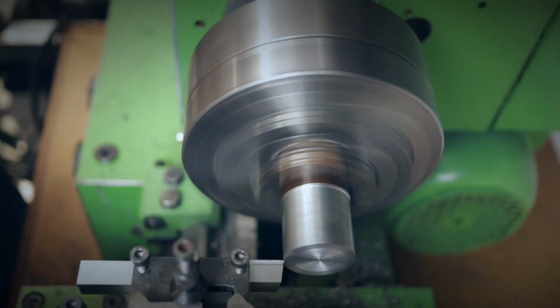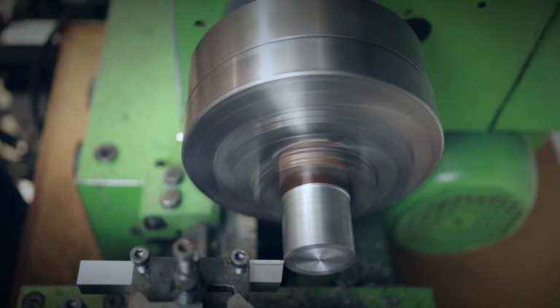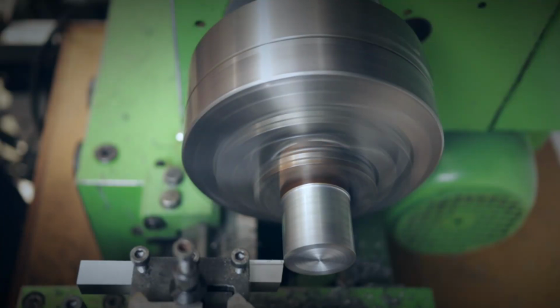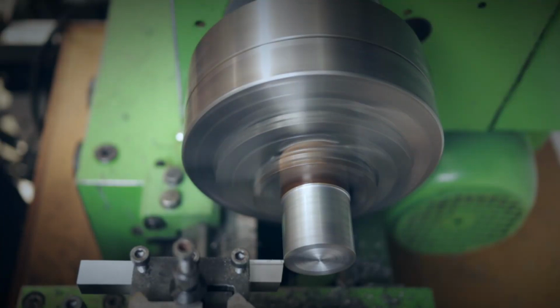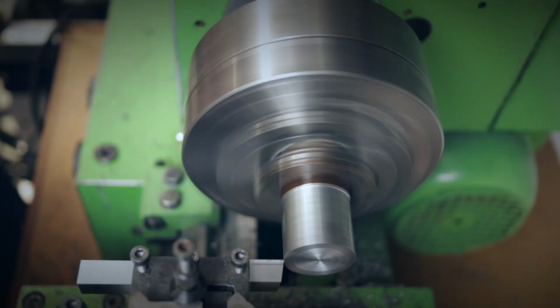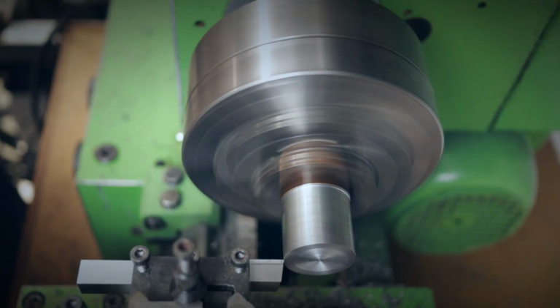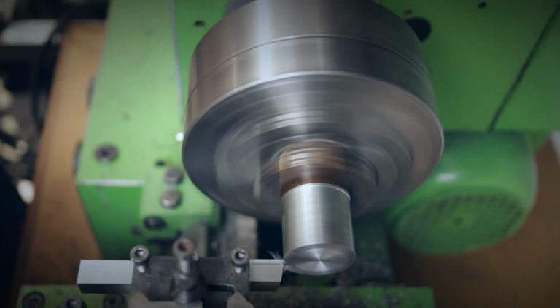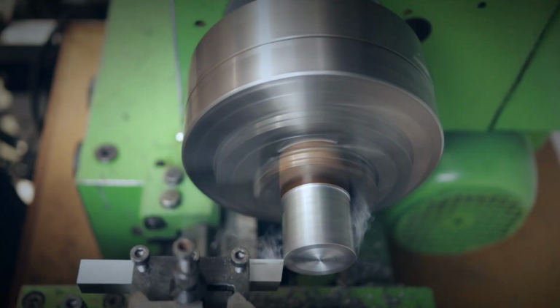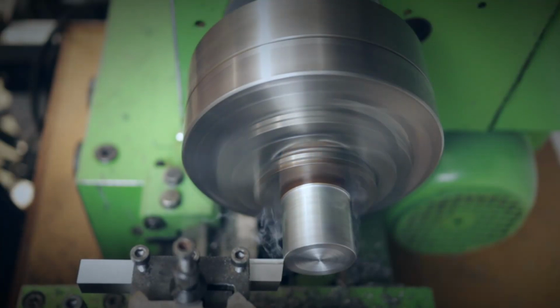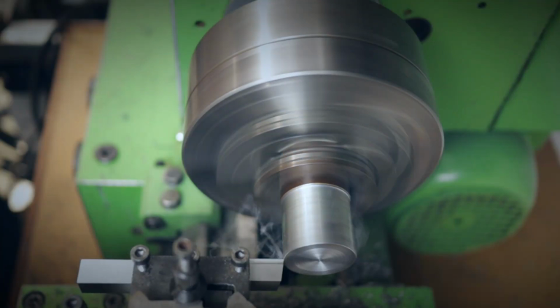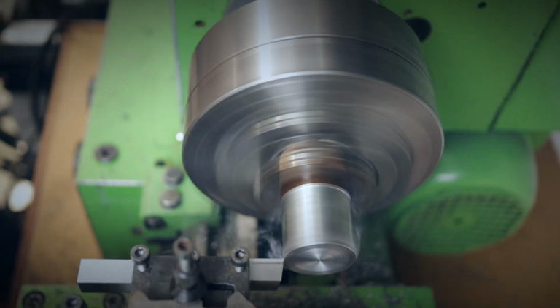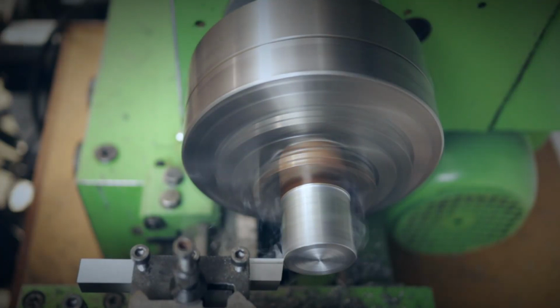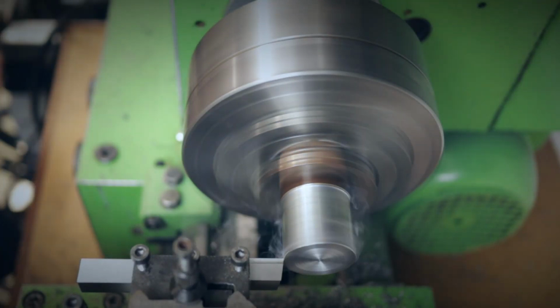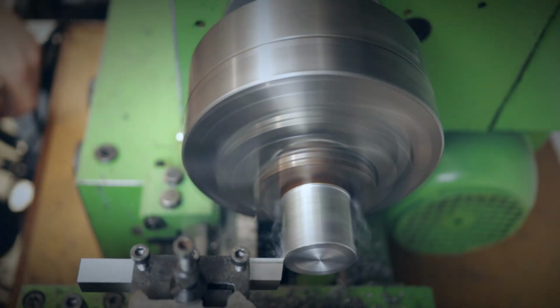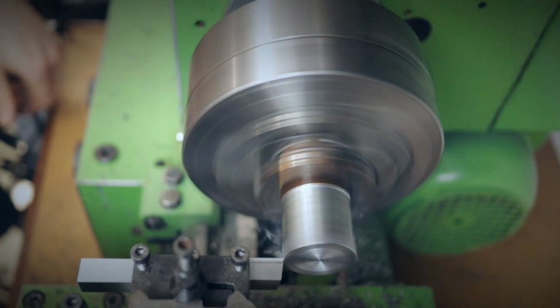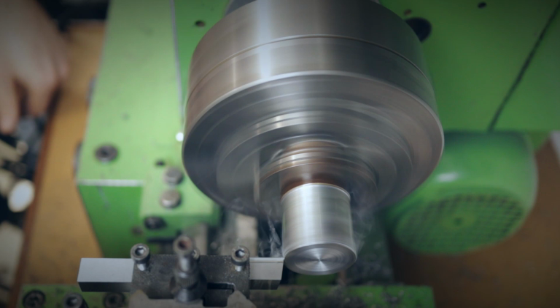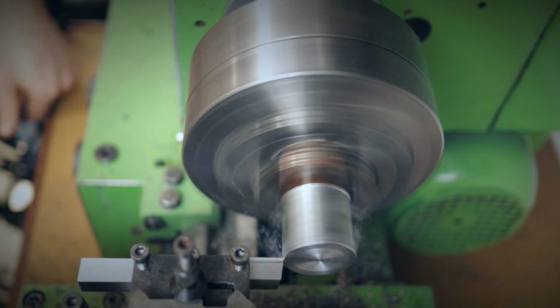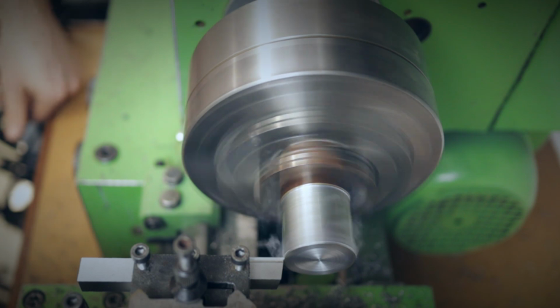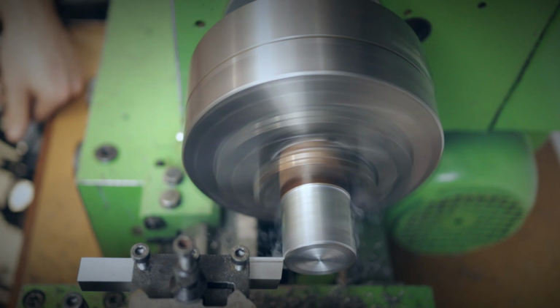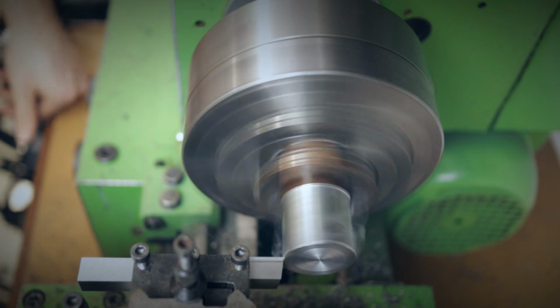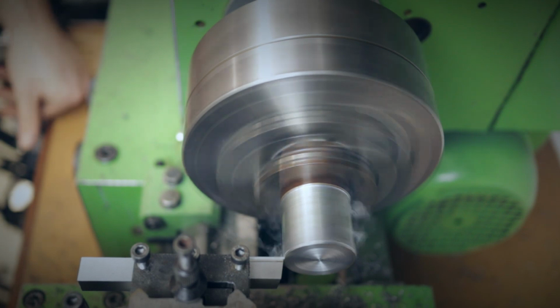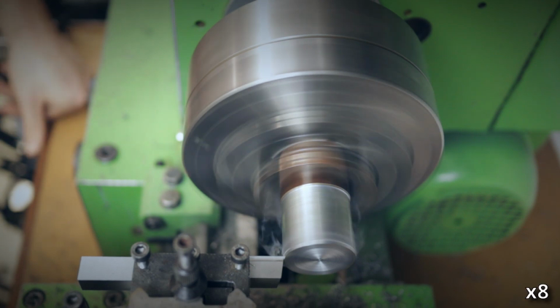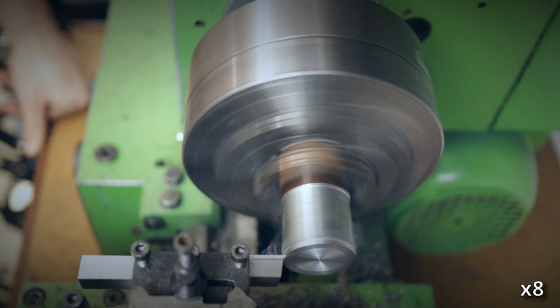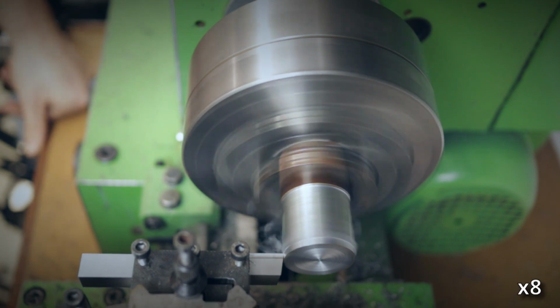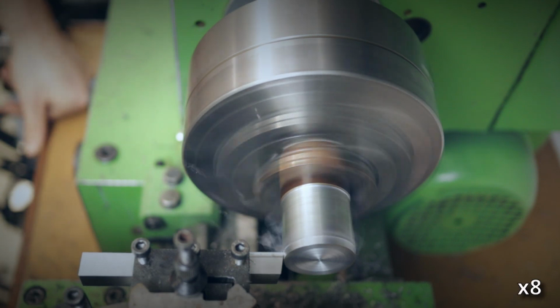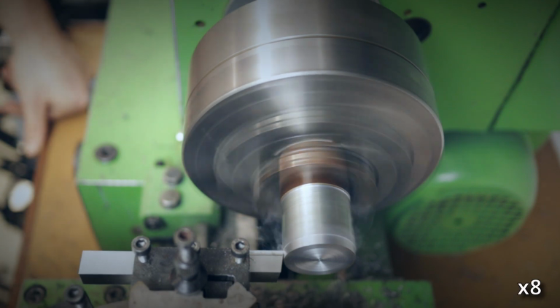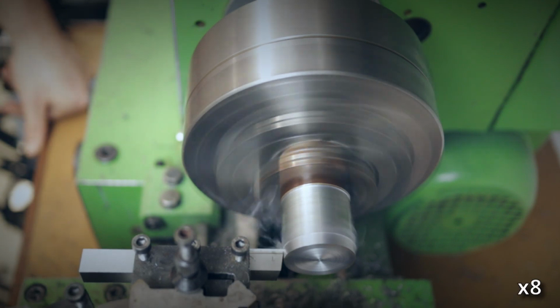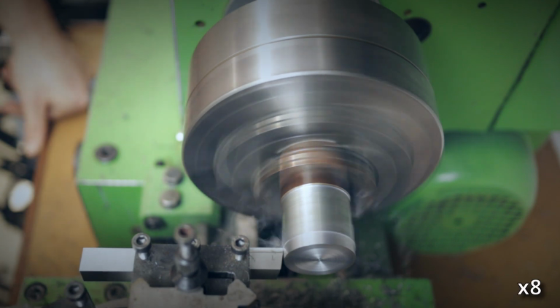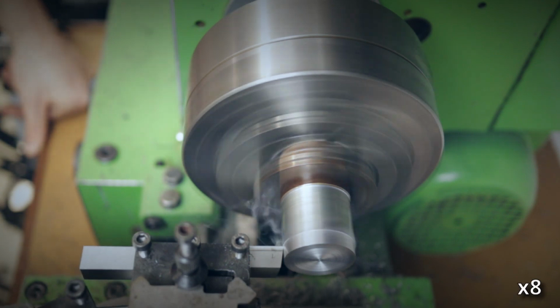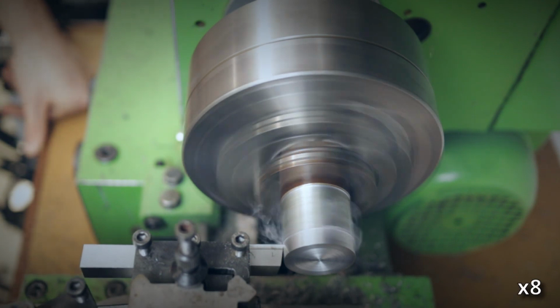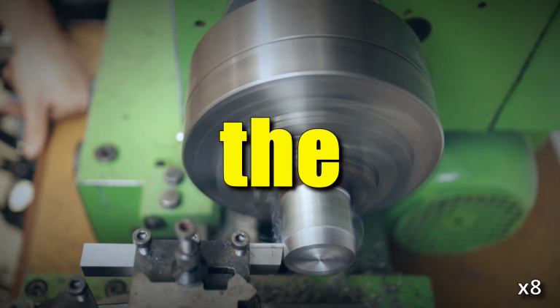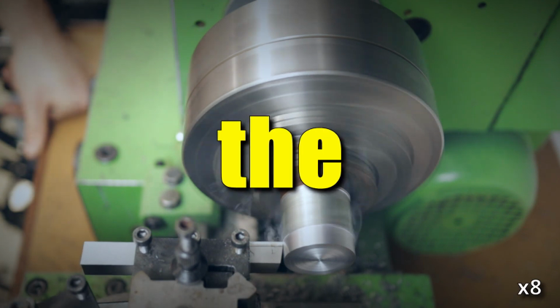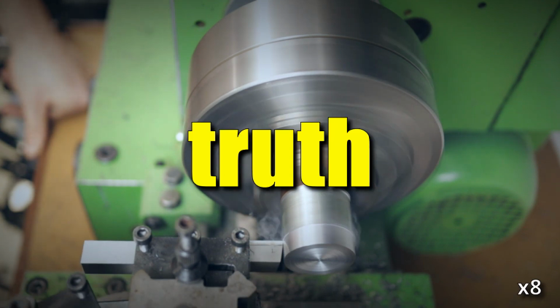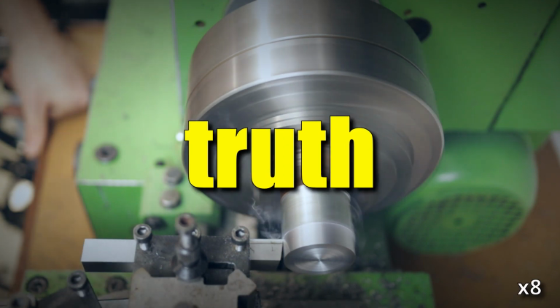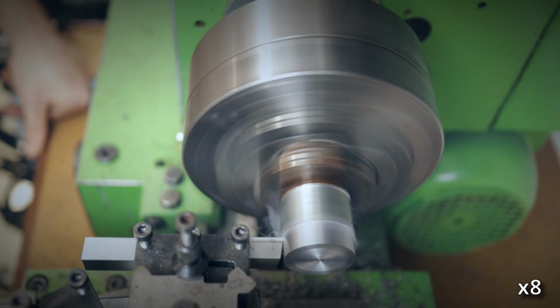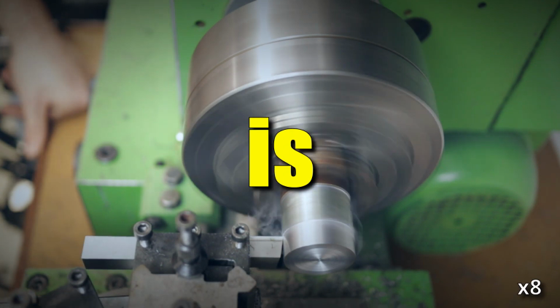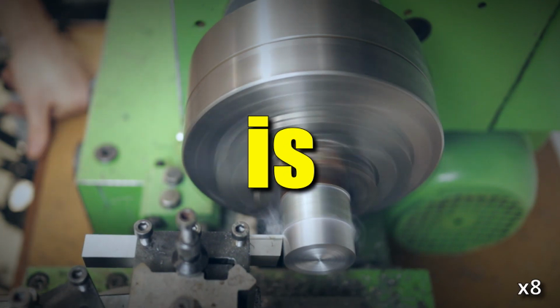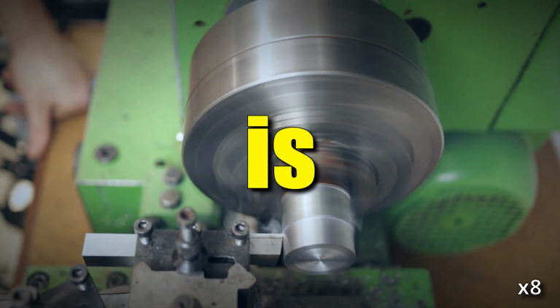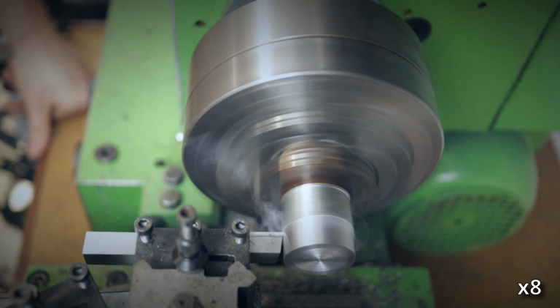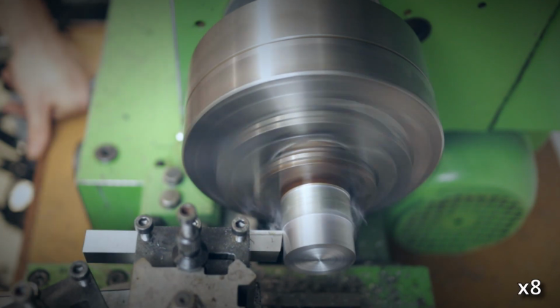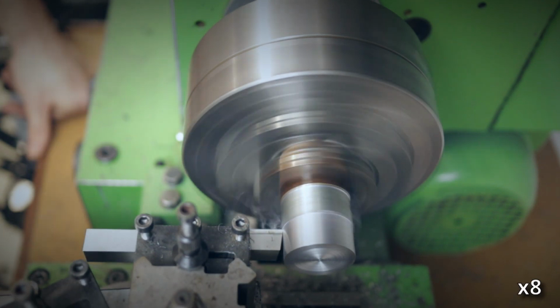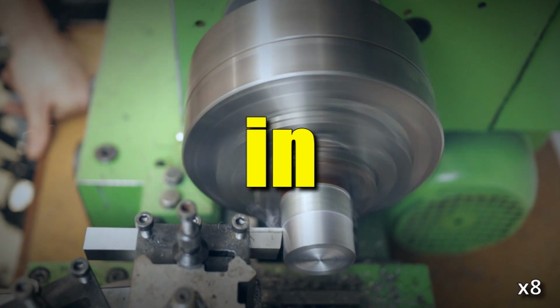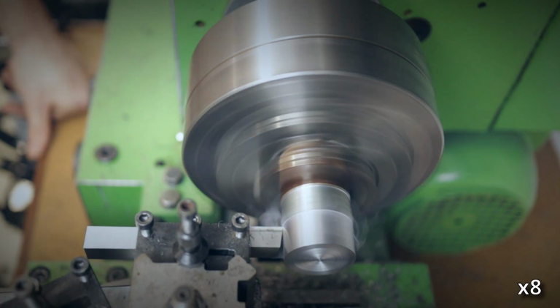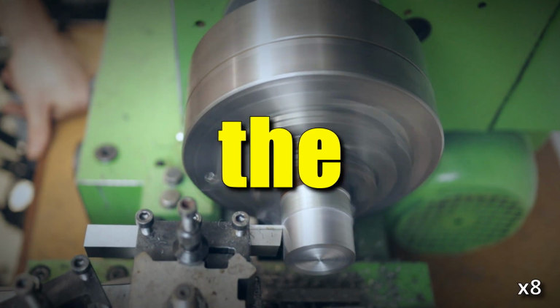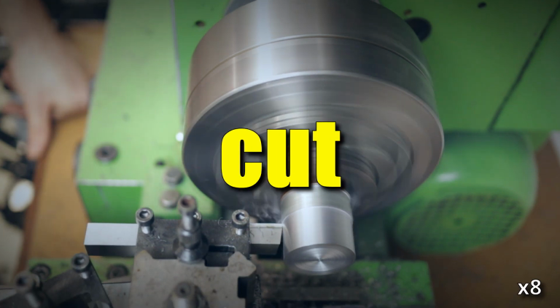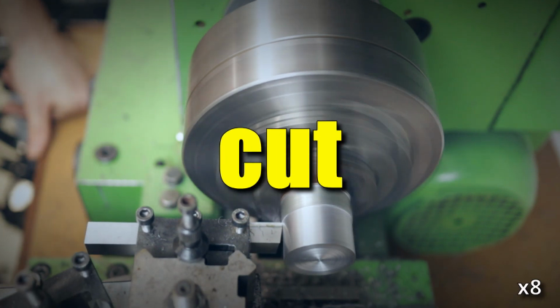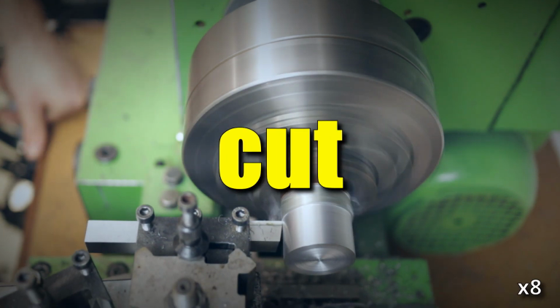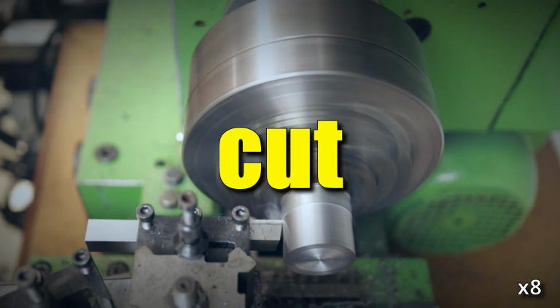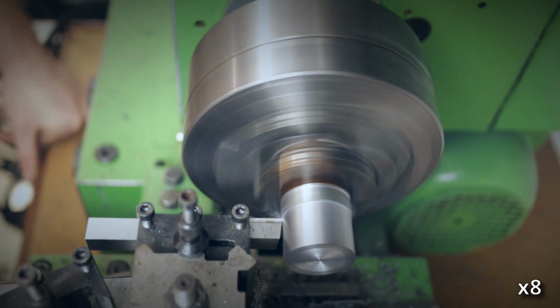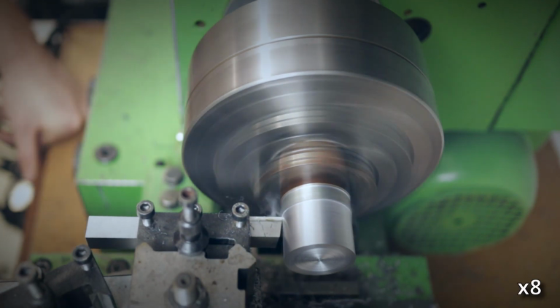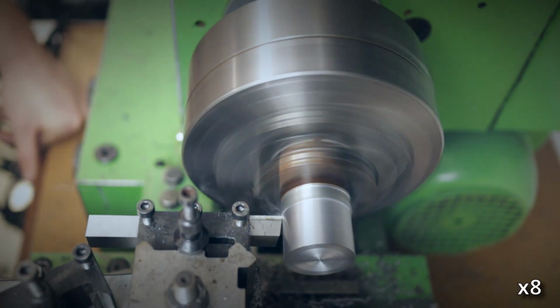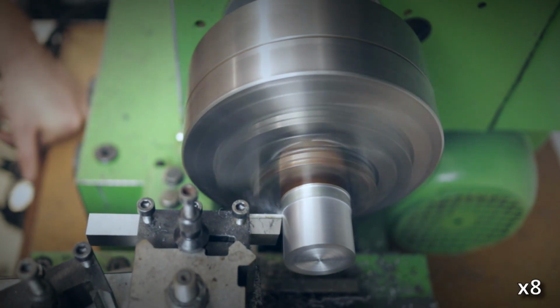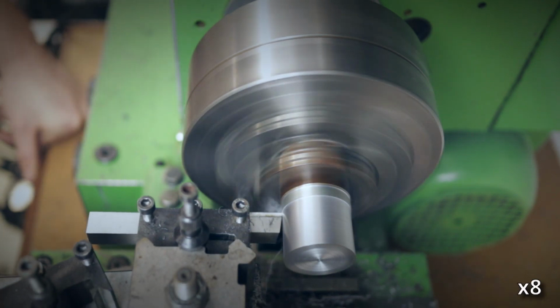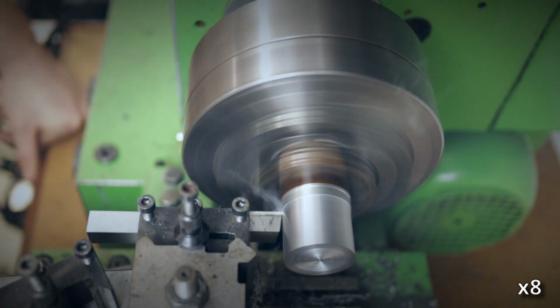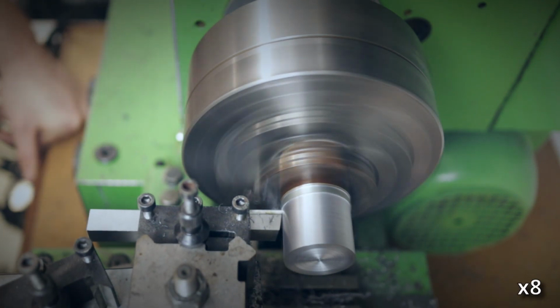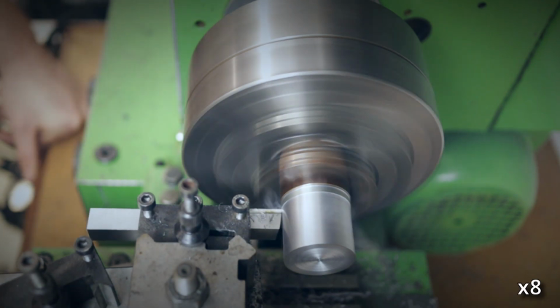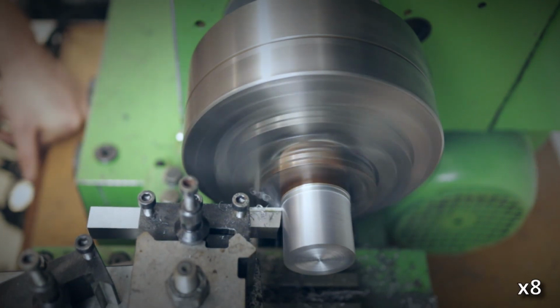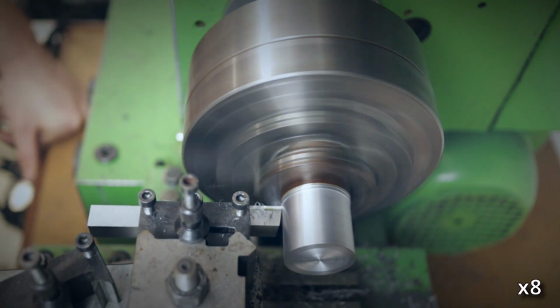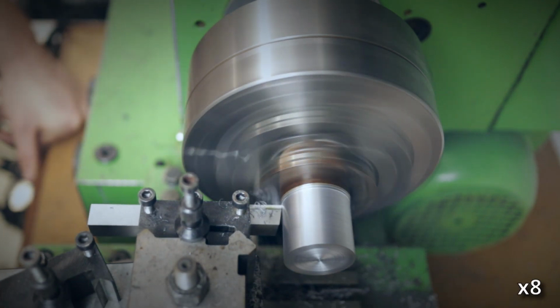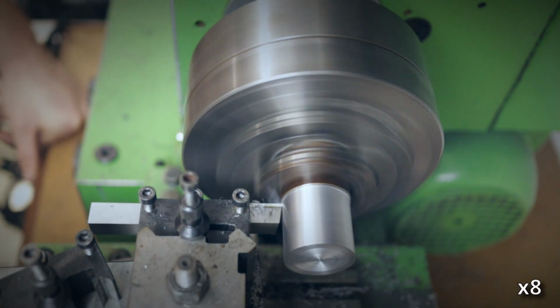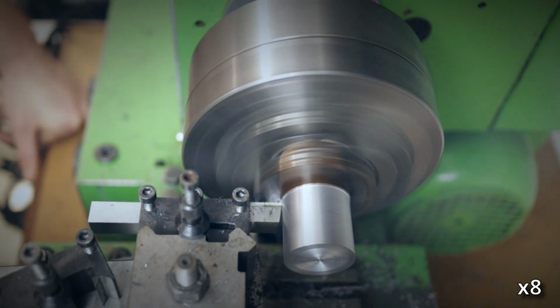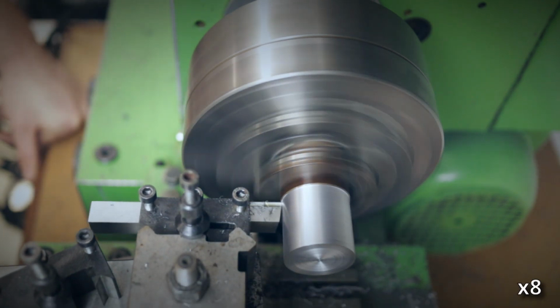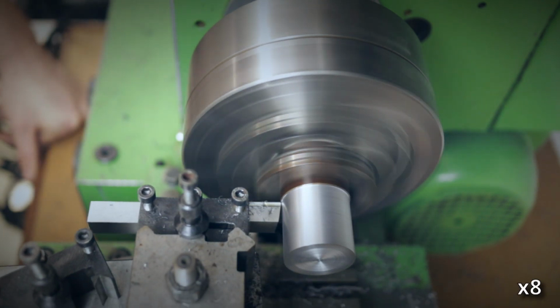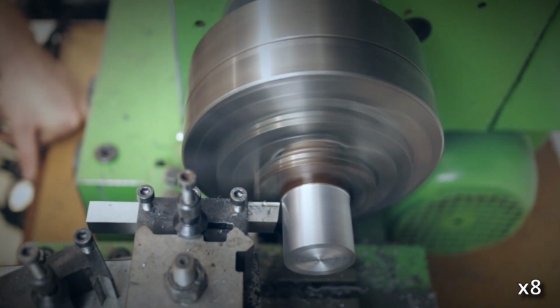The old saying goes: the truth is in the cut. So clamp some round stock and simply make some chips.